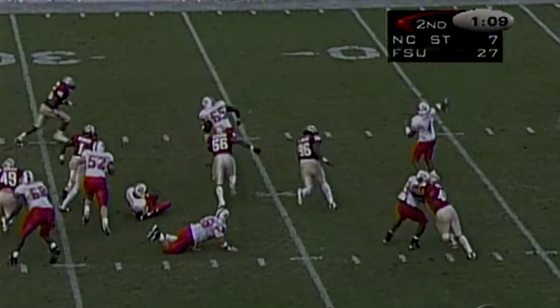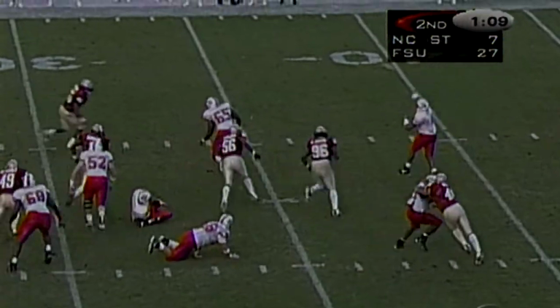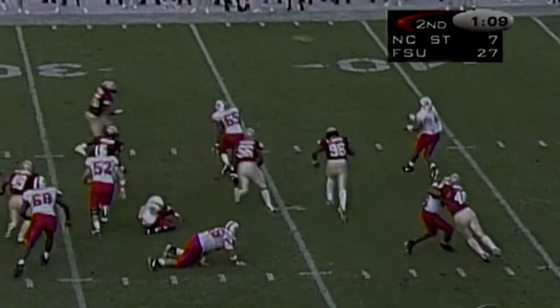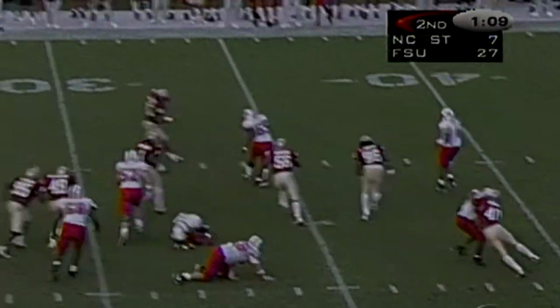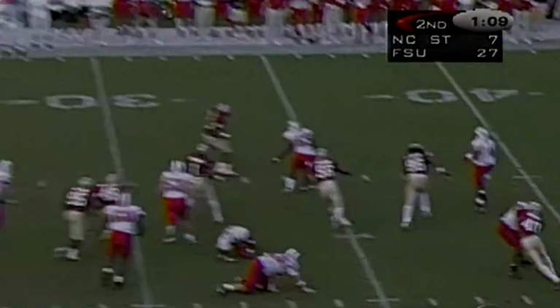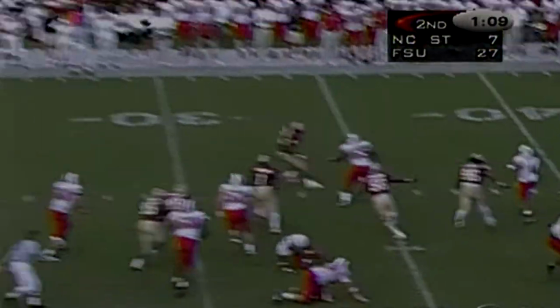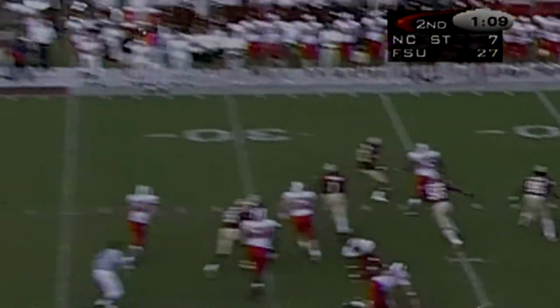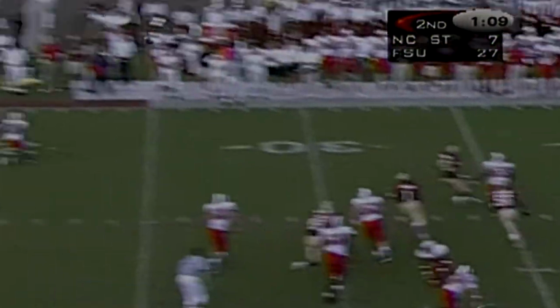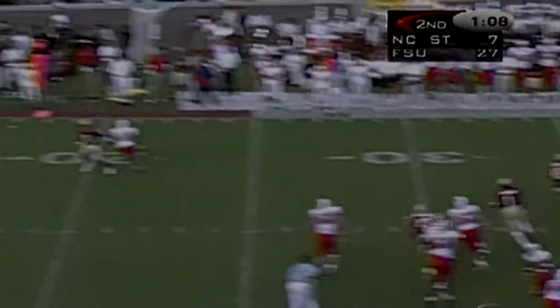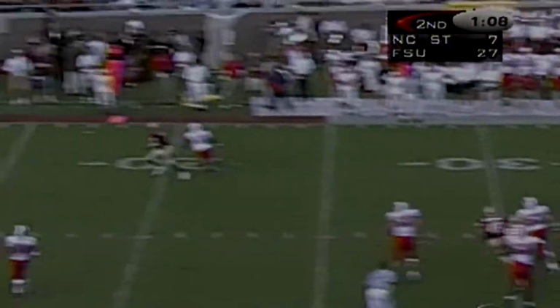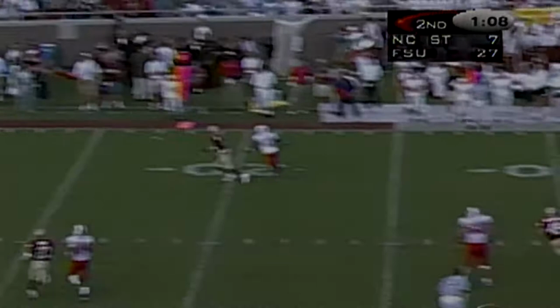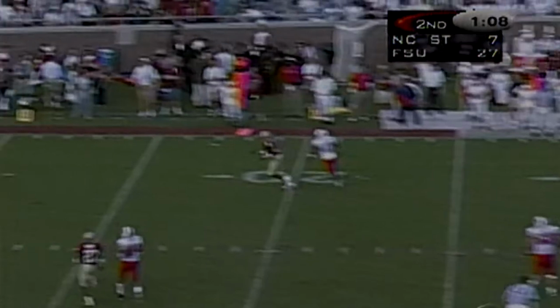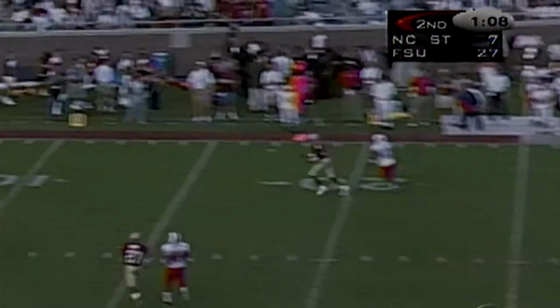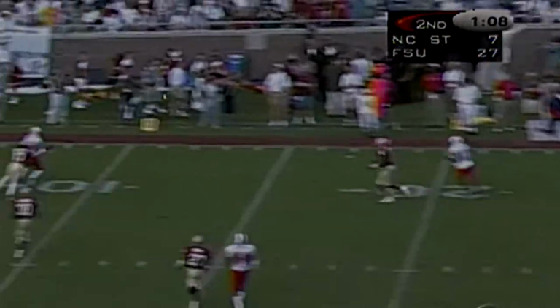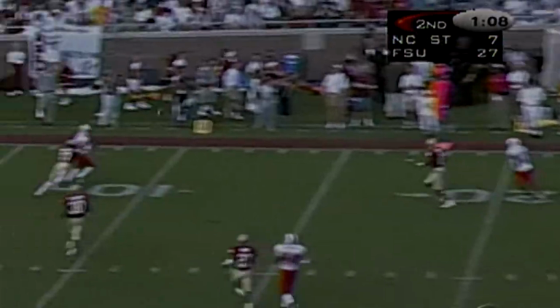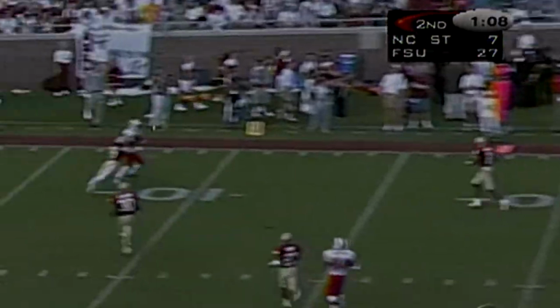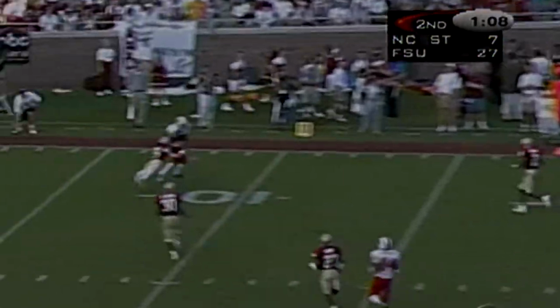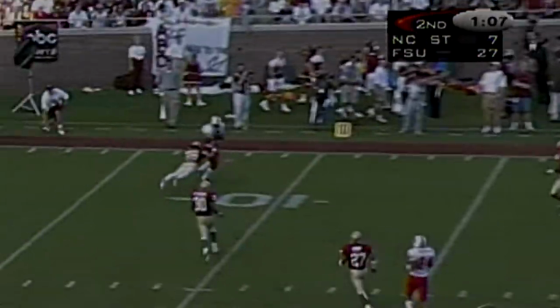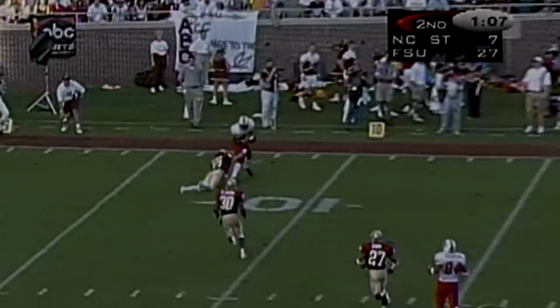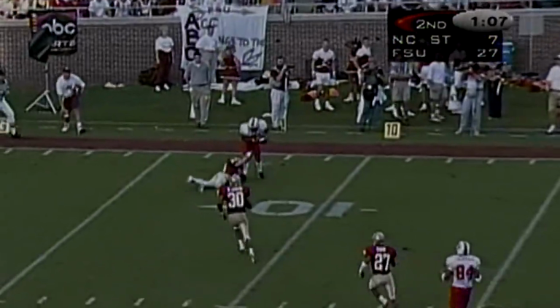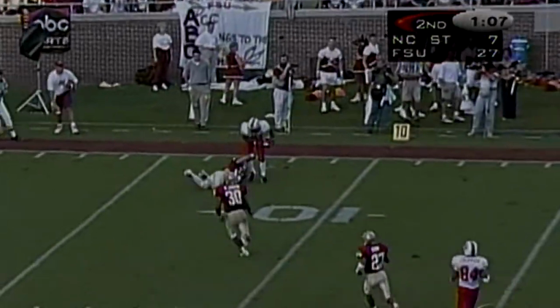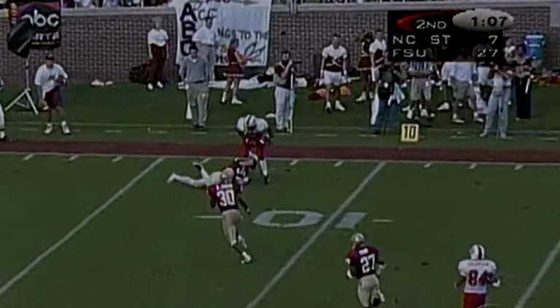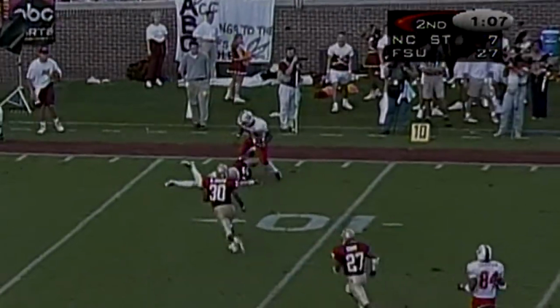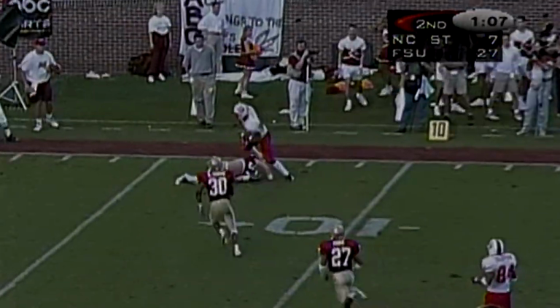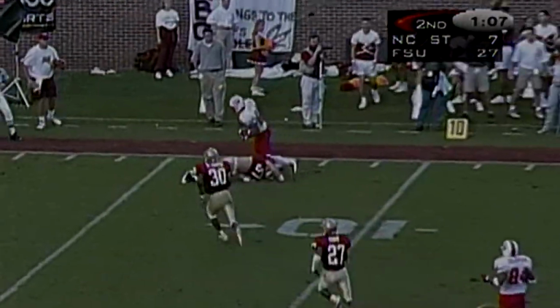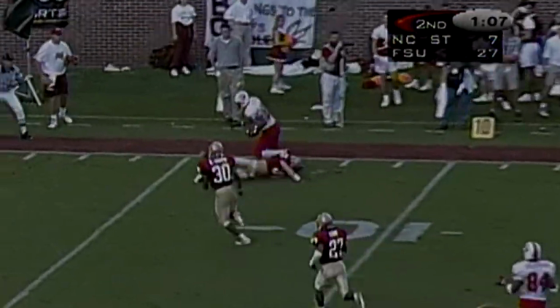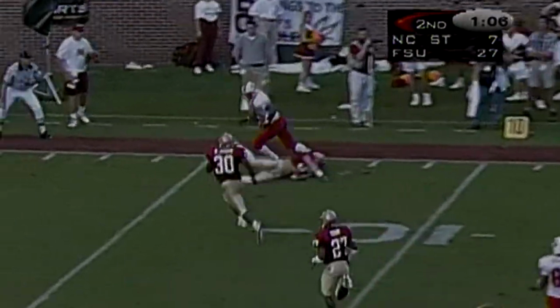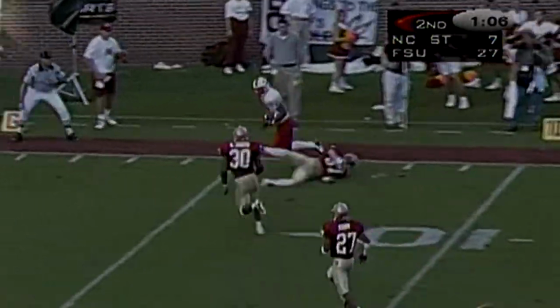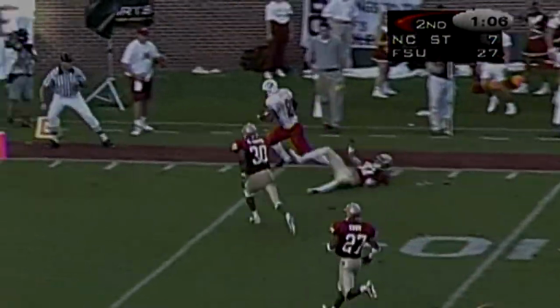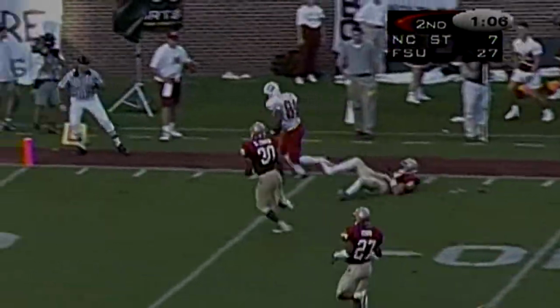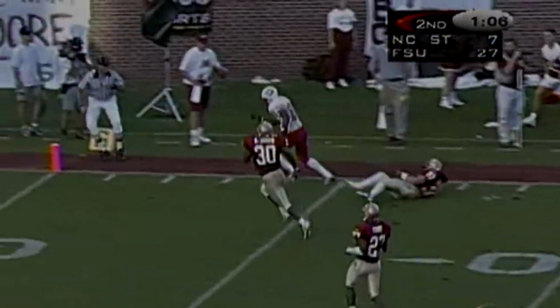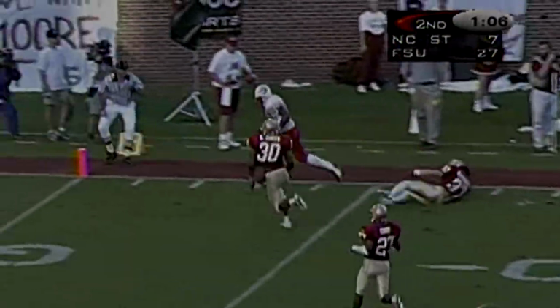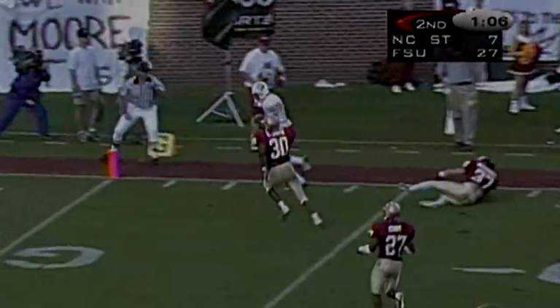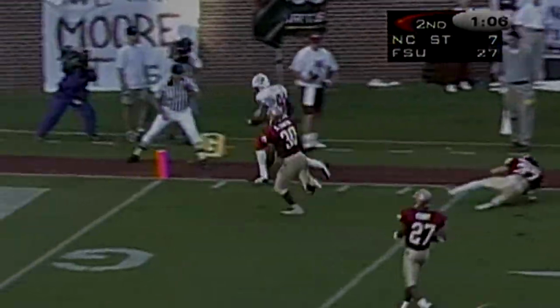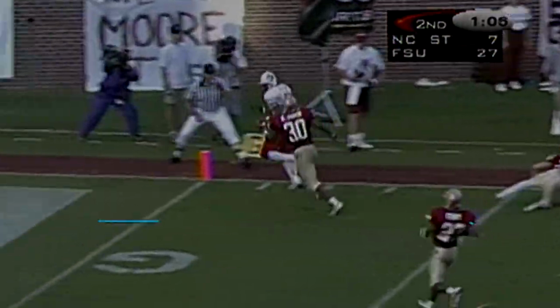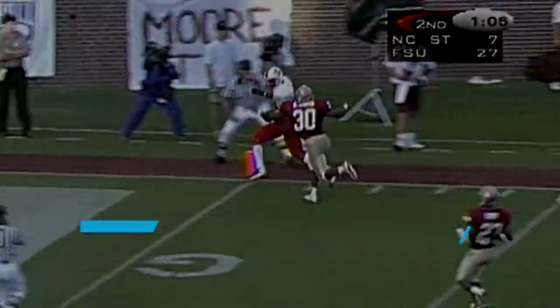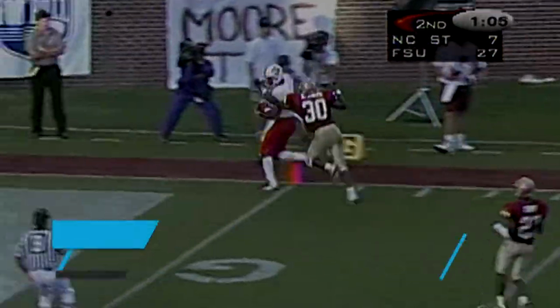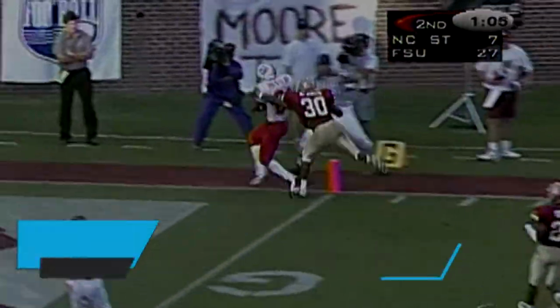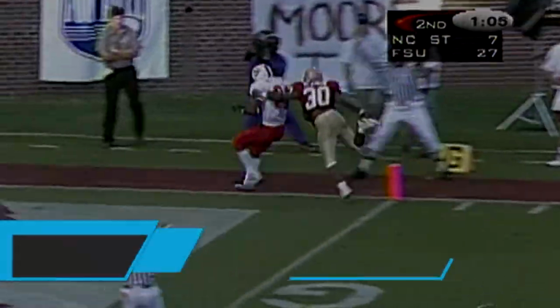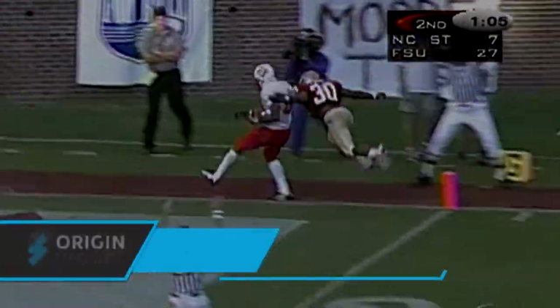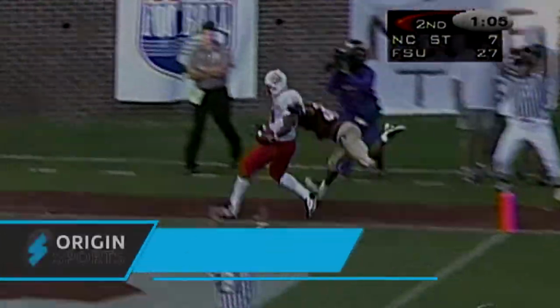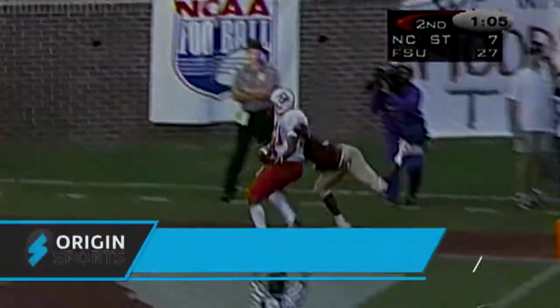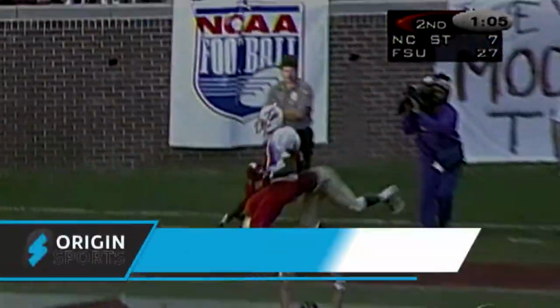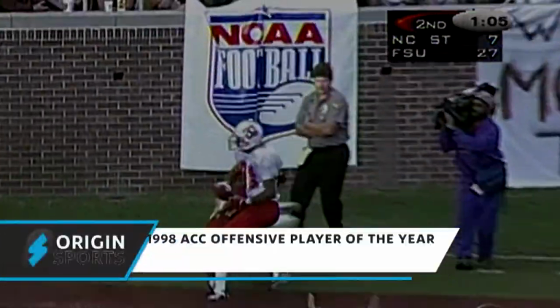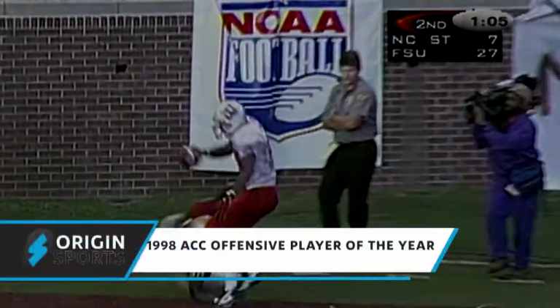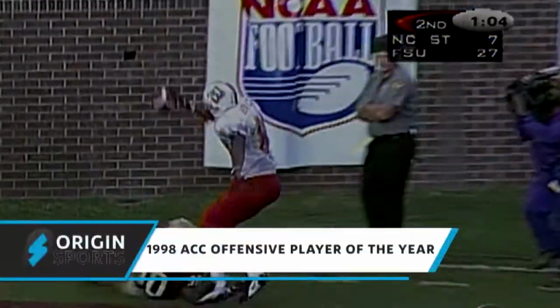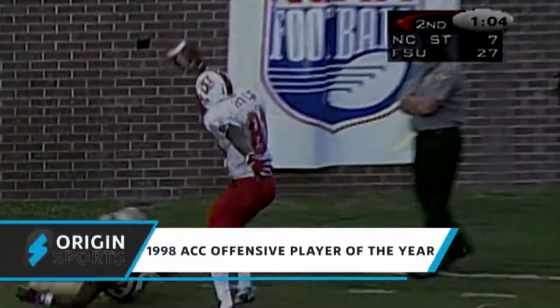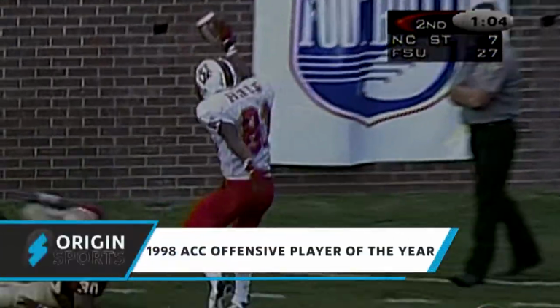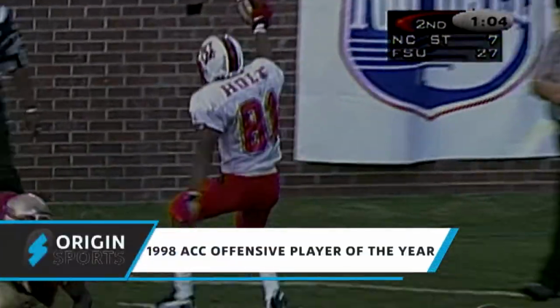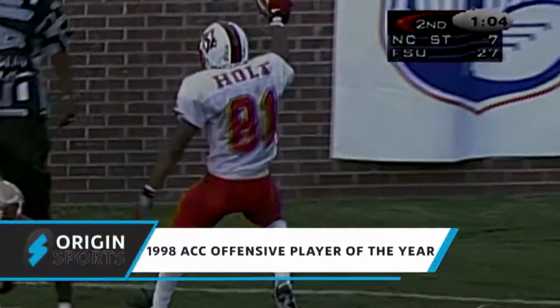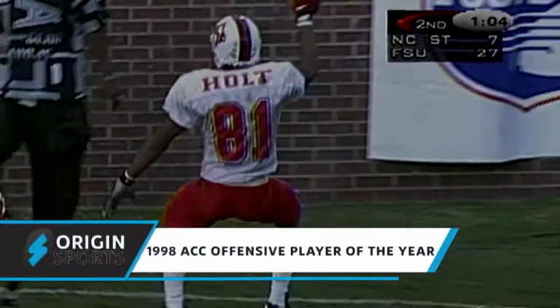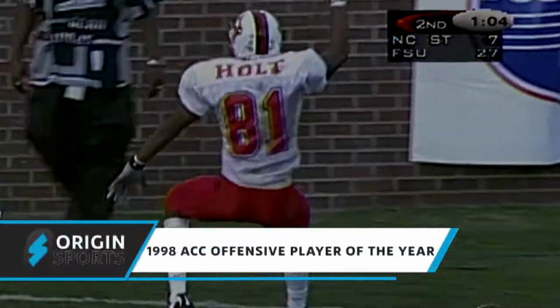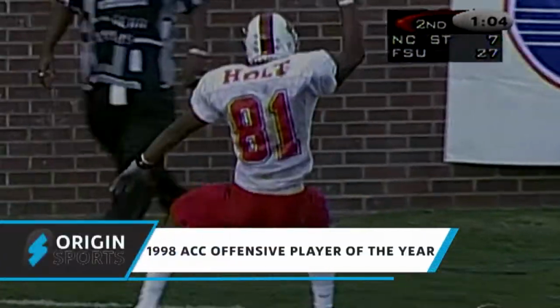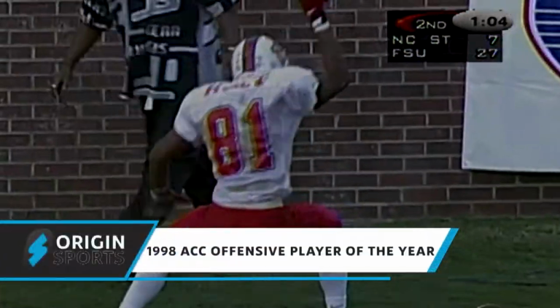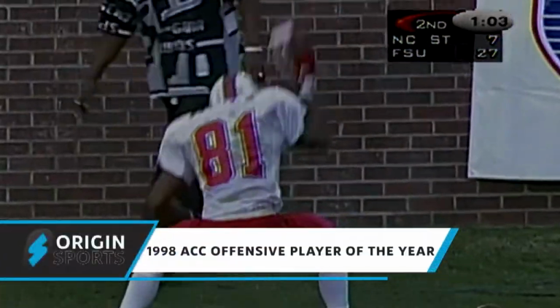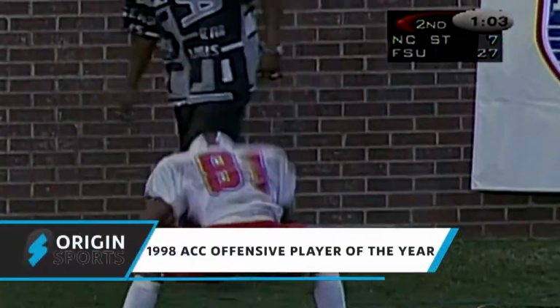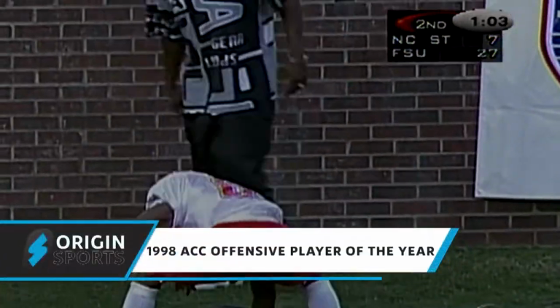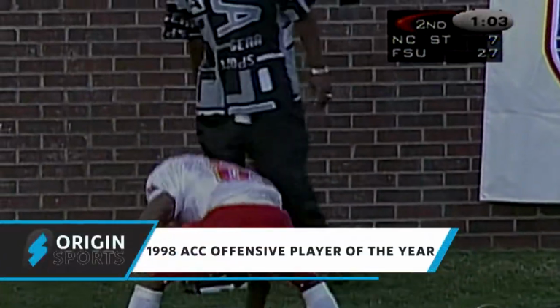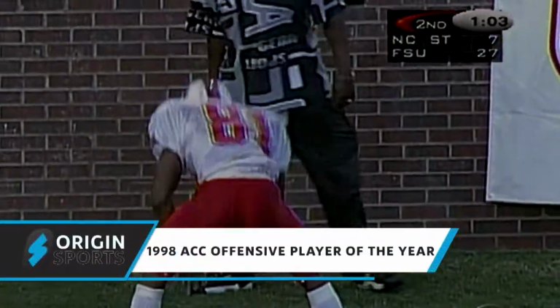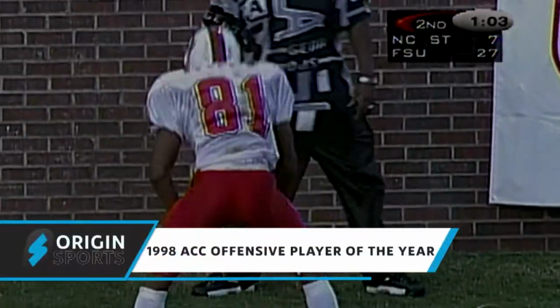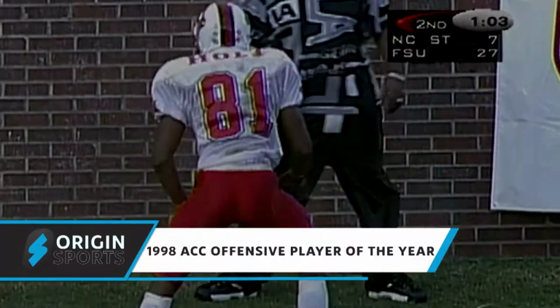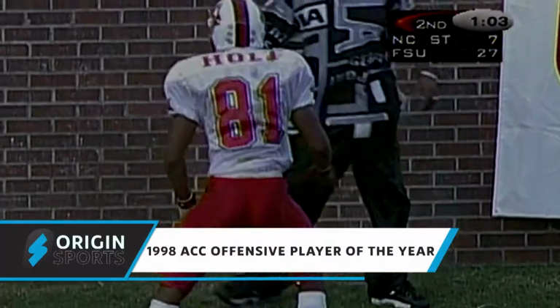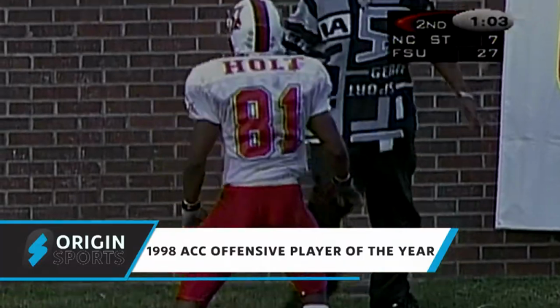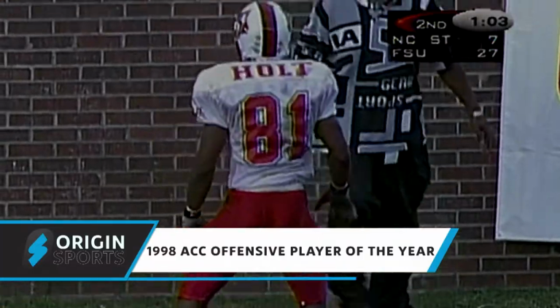Barnett on the roll, throws off one foot — and he's got Holt. Inside the five to the end zone. Touchdown, Wolfpack! How do you like that?